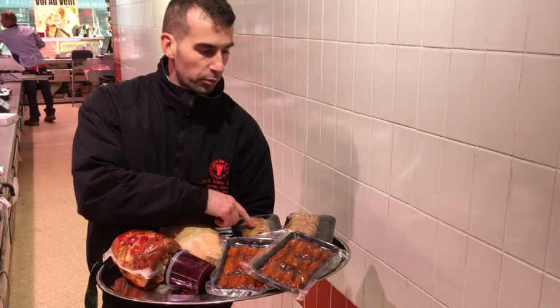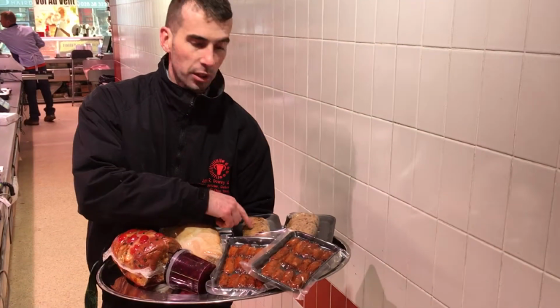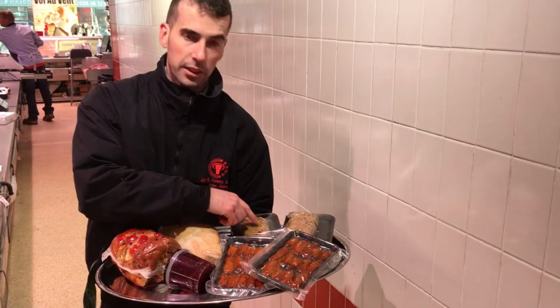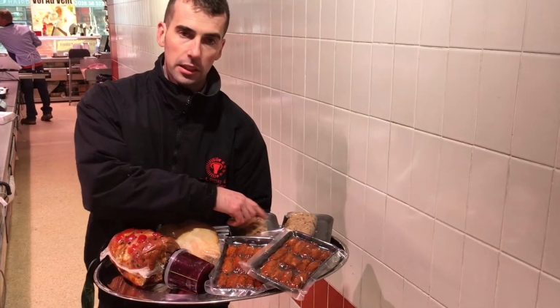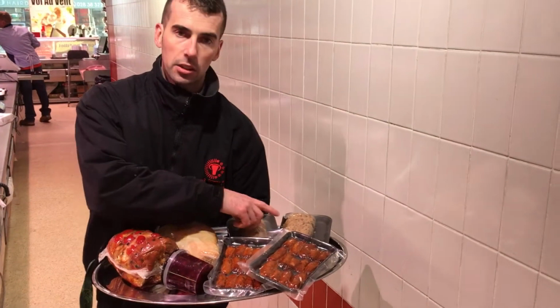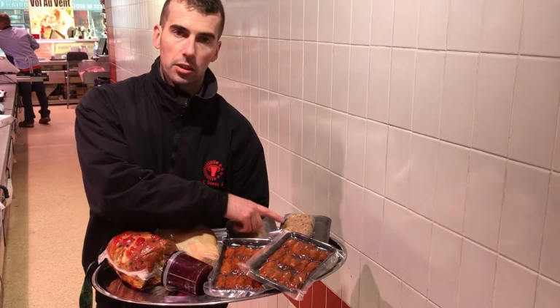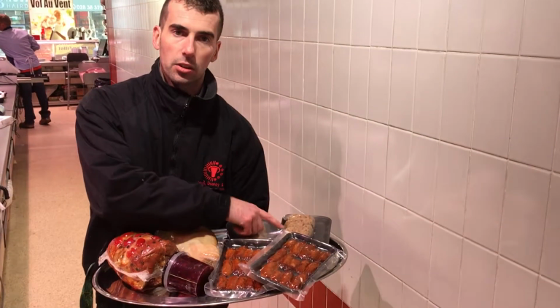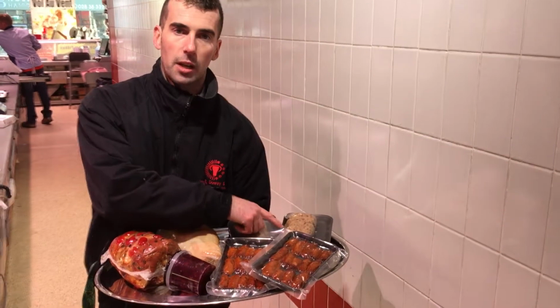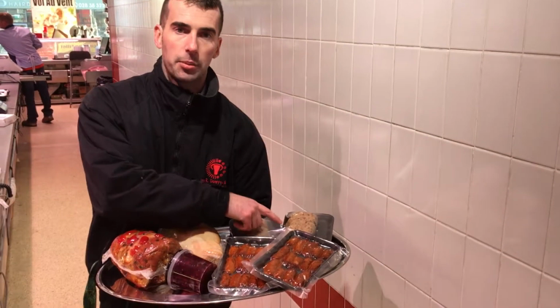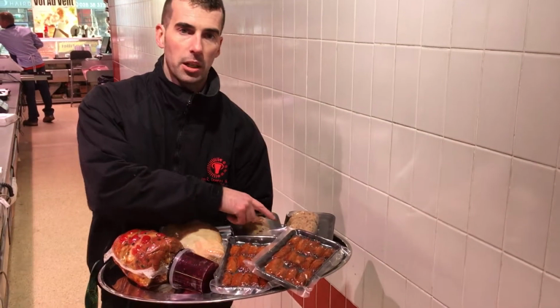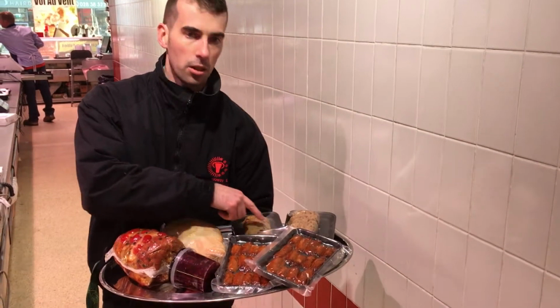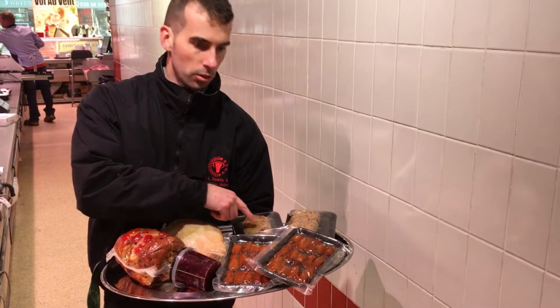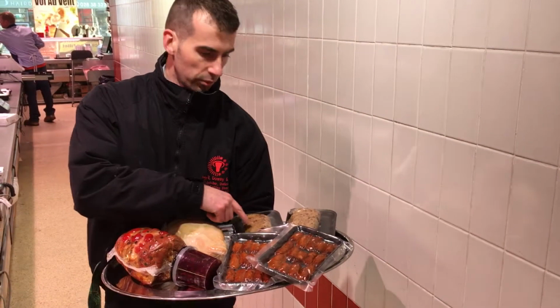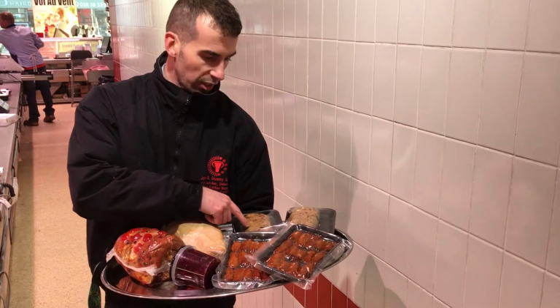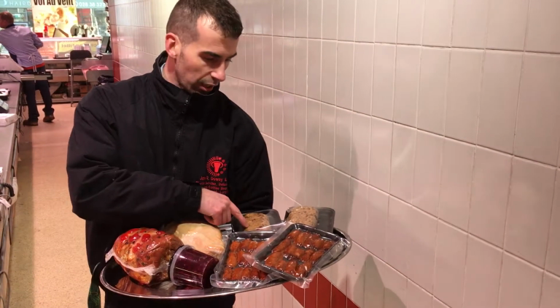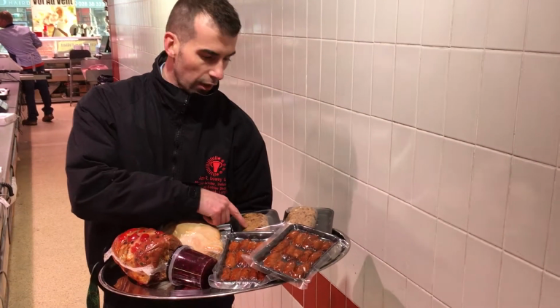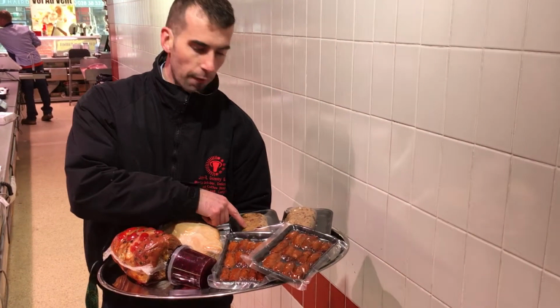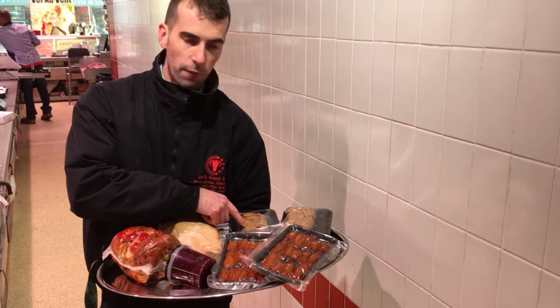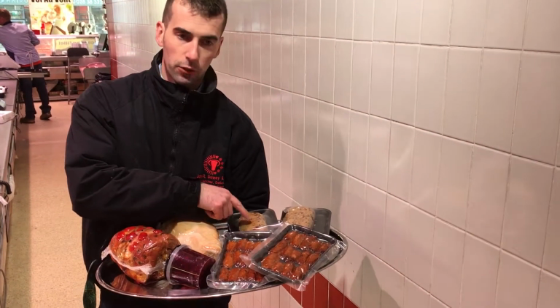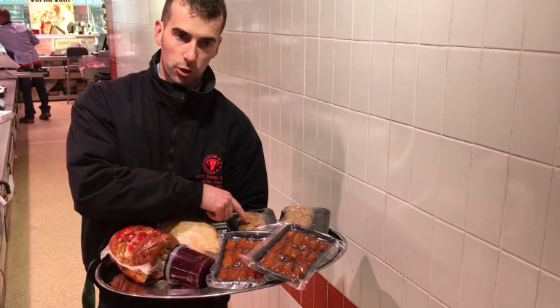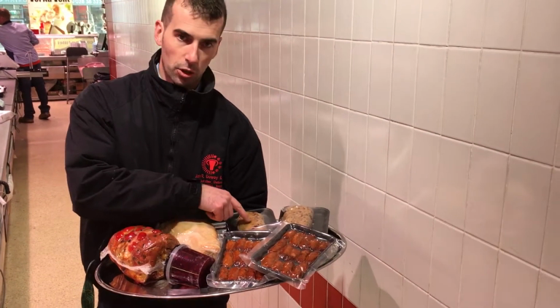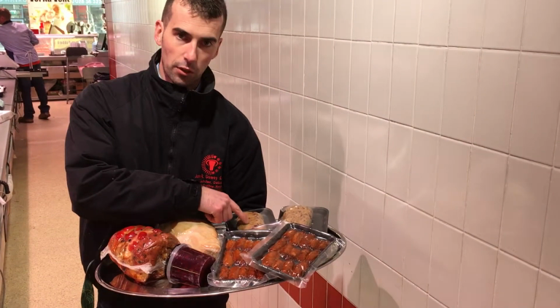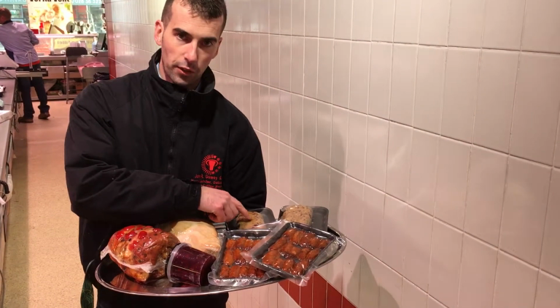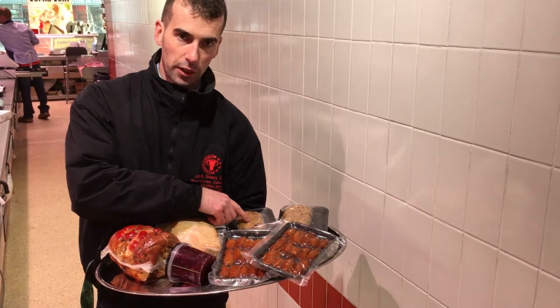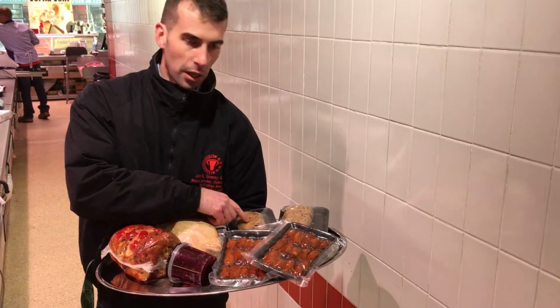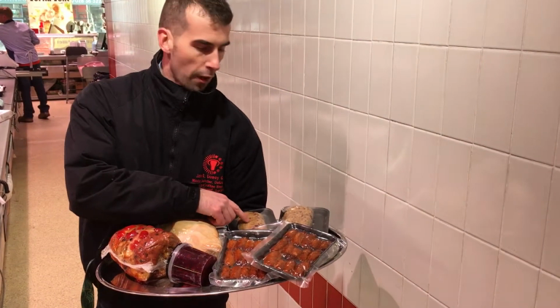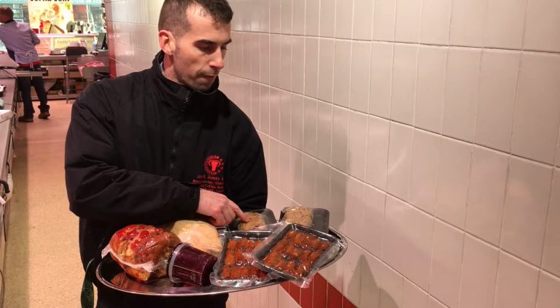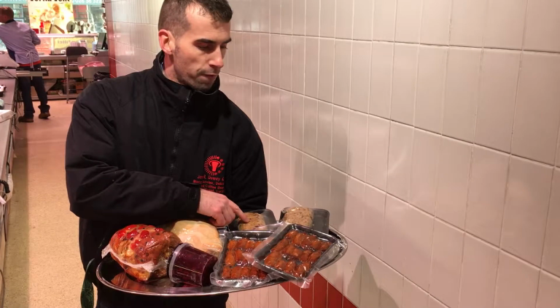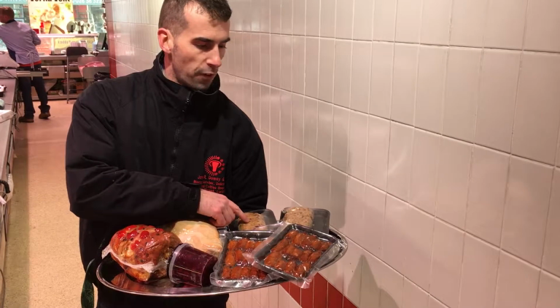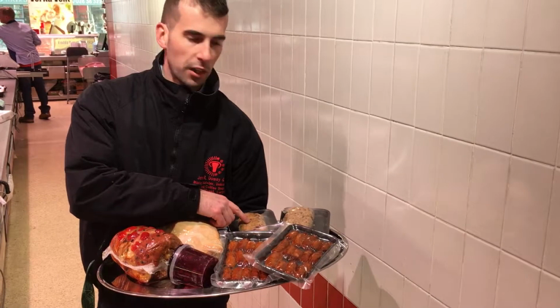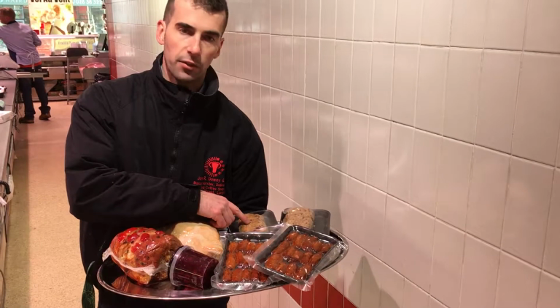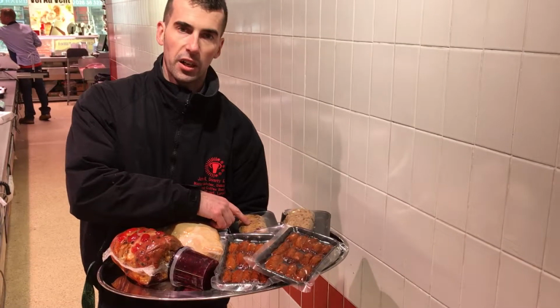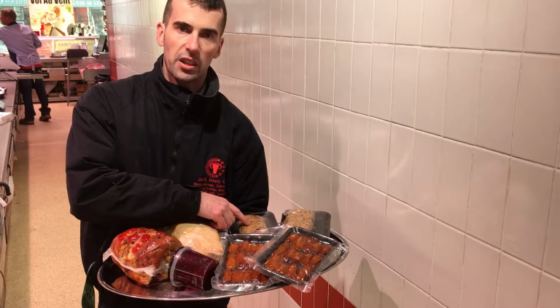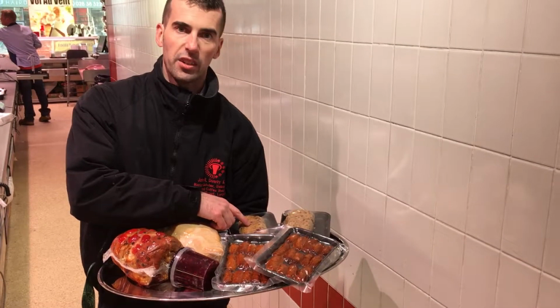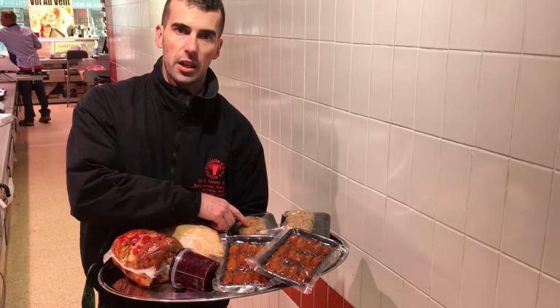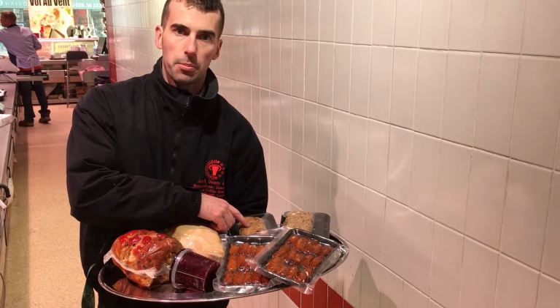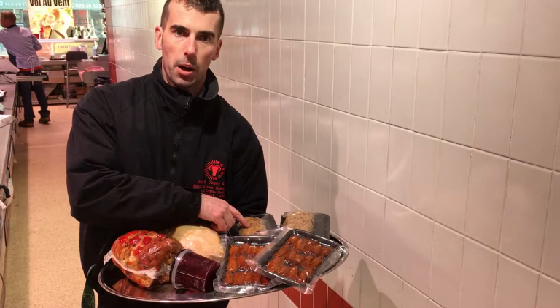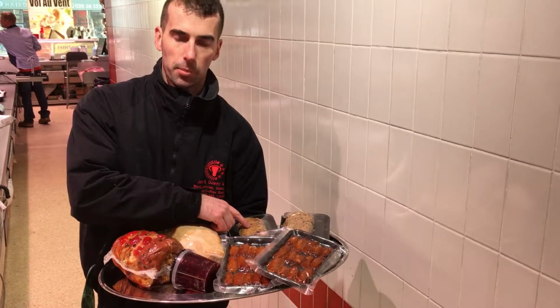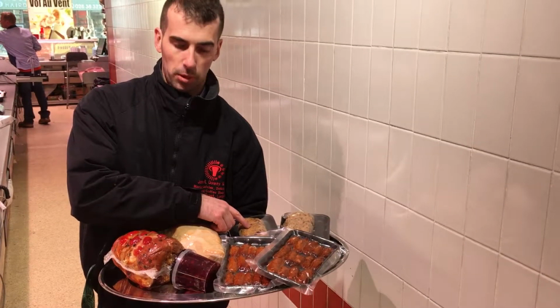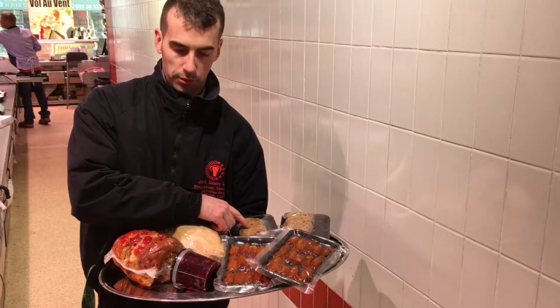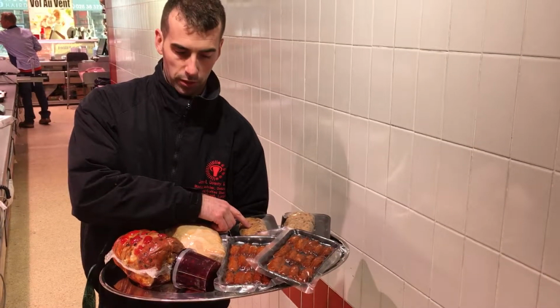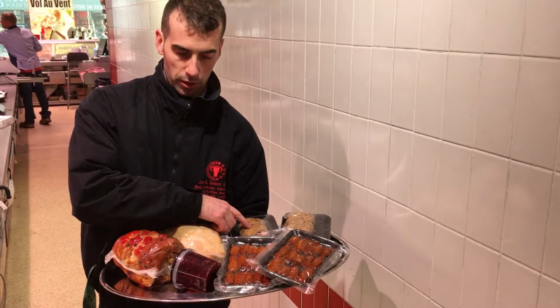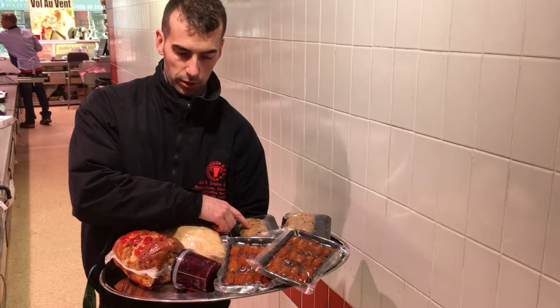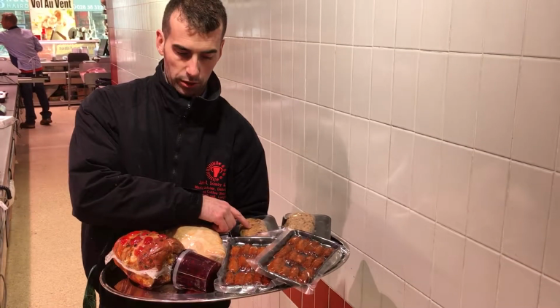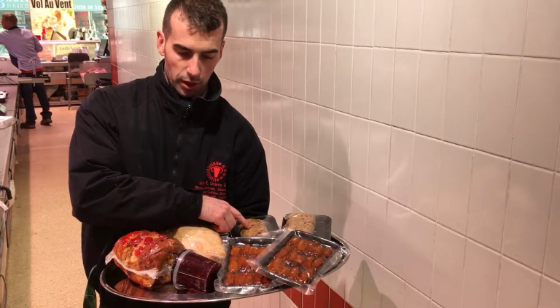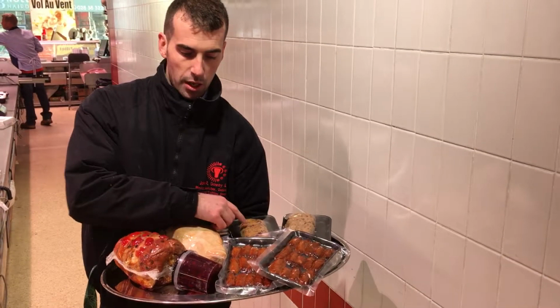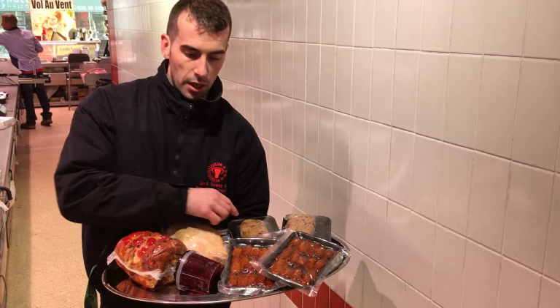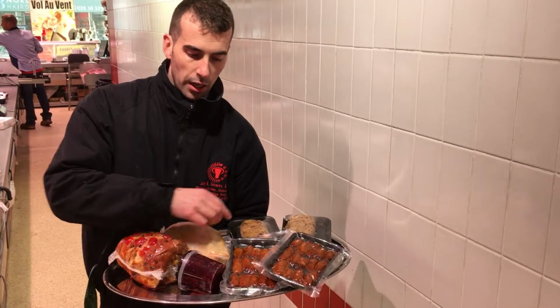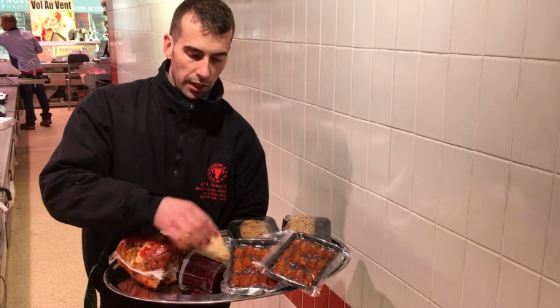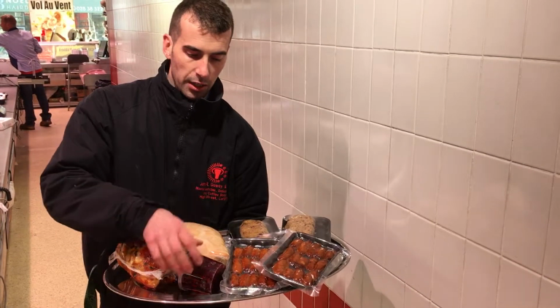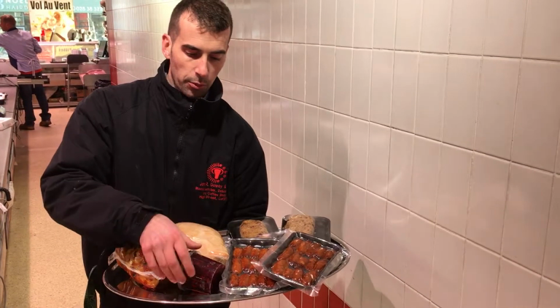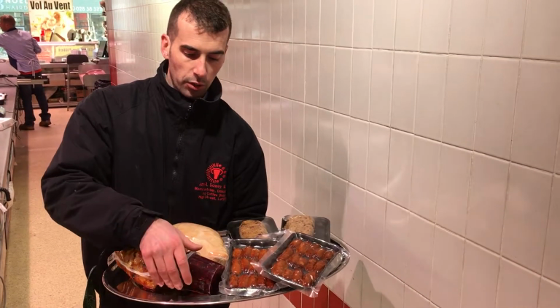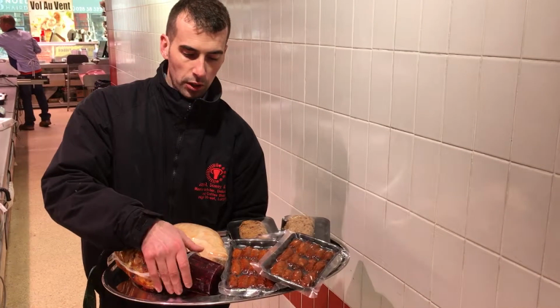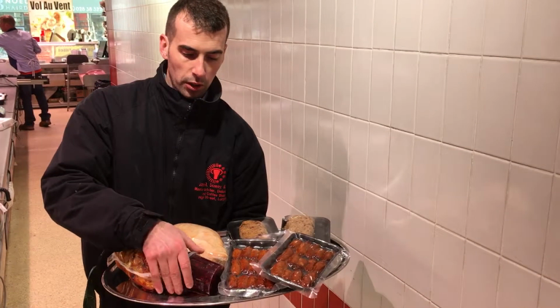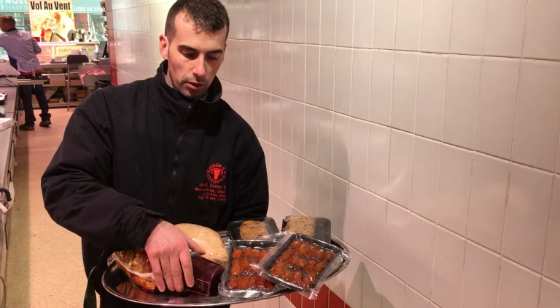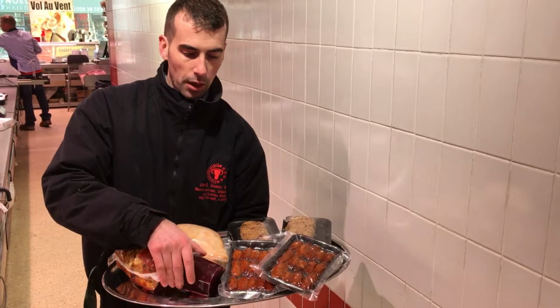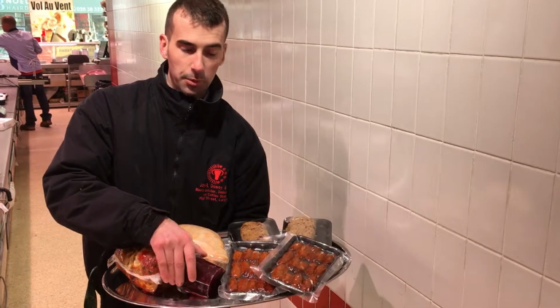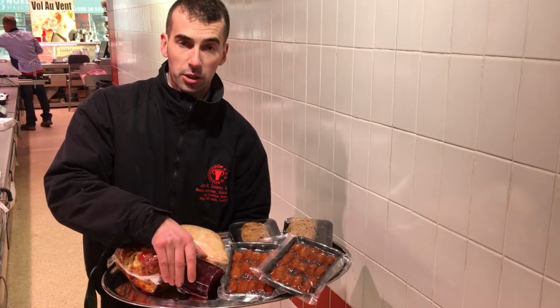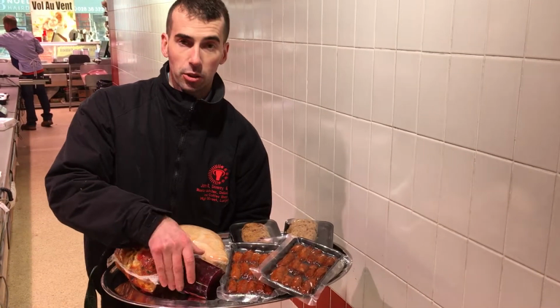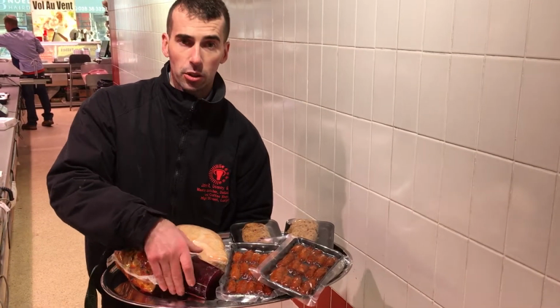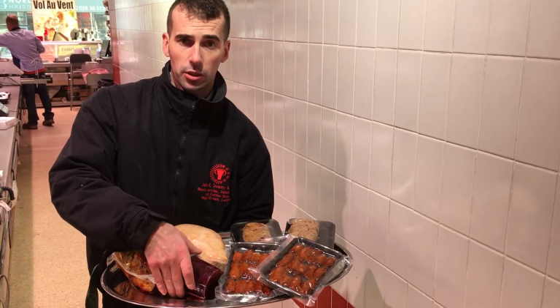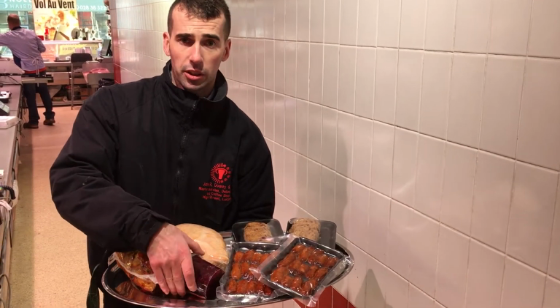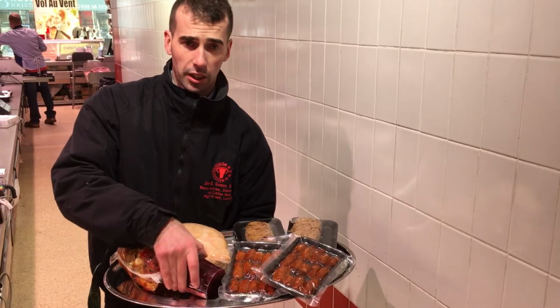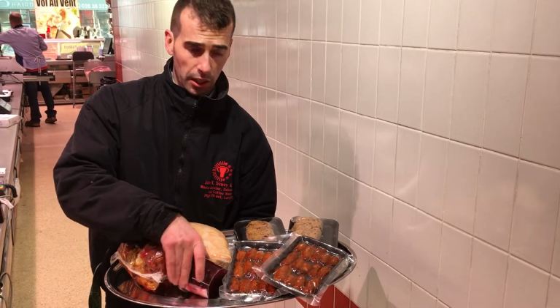And we've got these cranberry loaves here and stuffing — very, very popular for us. And then we've got our cranberry sauce here.